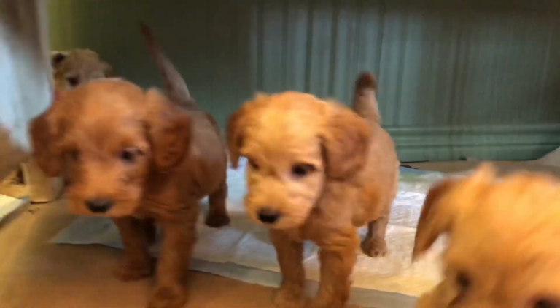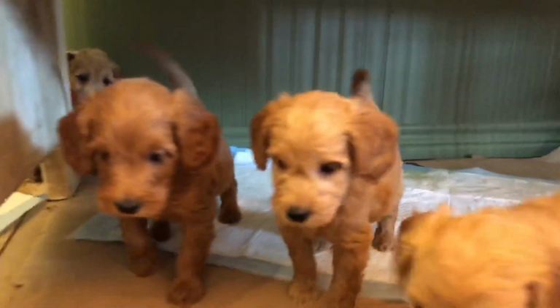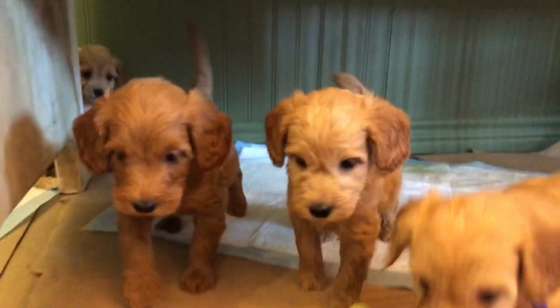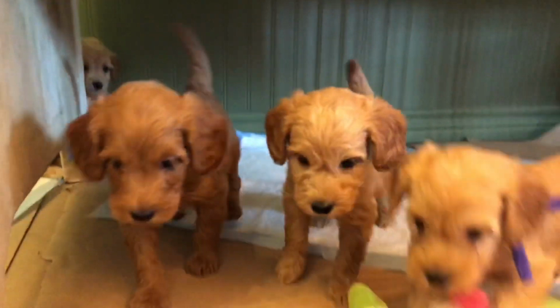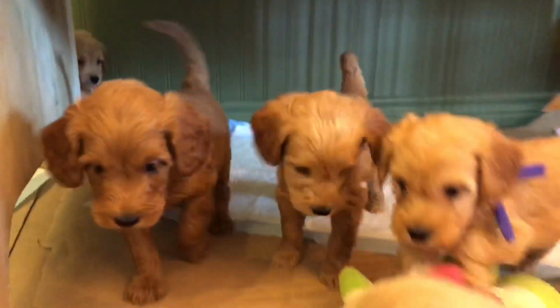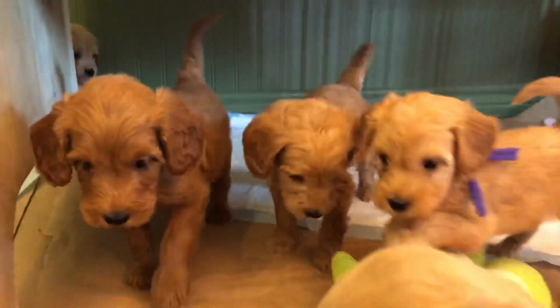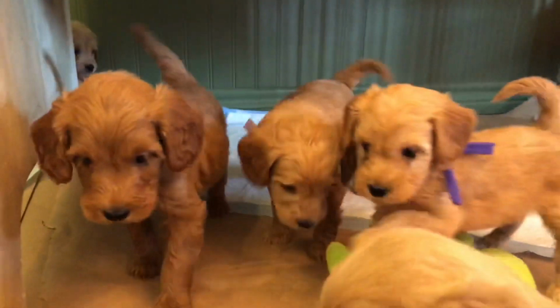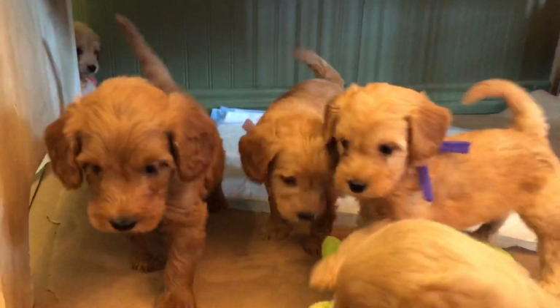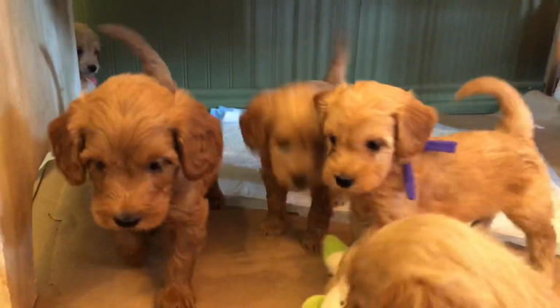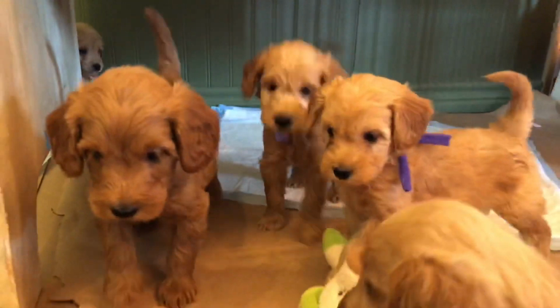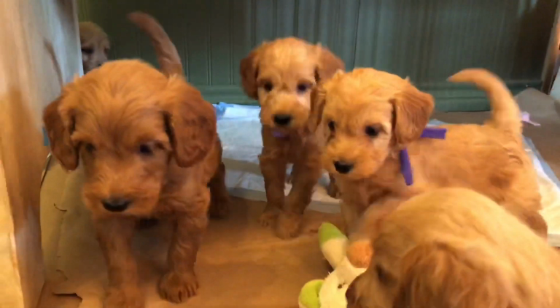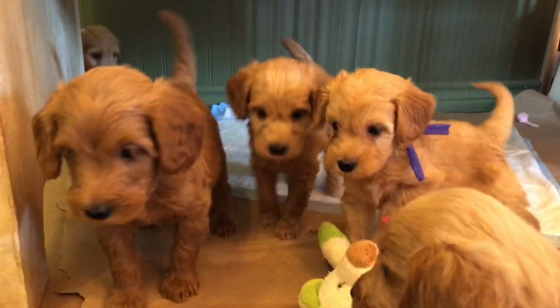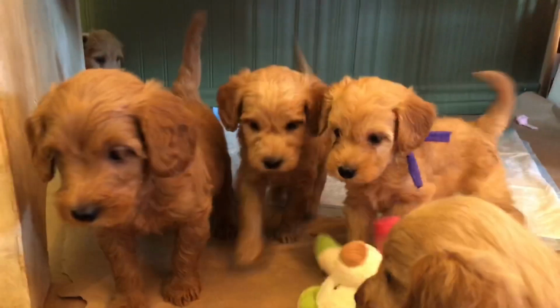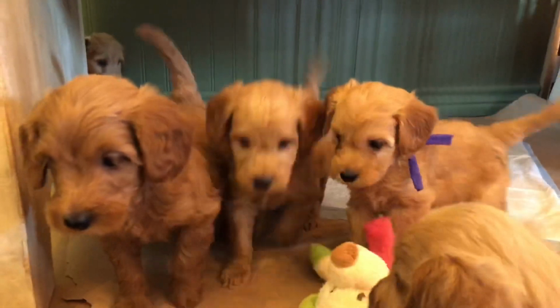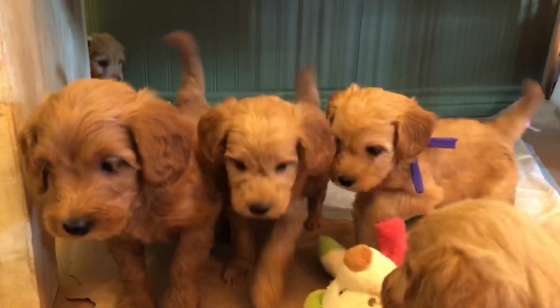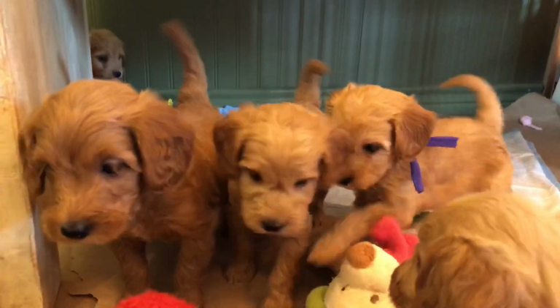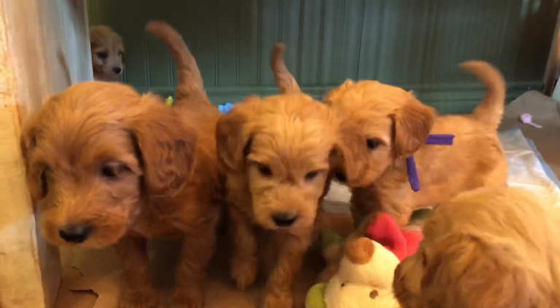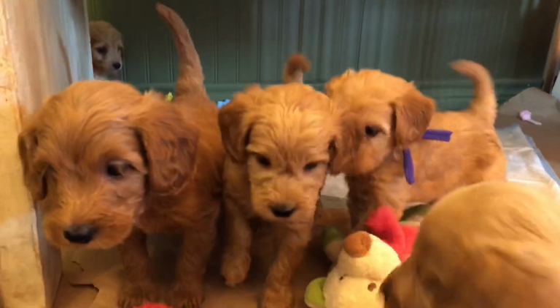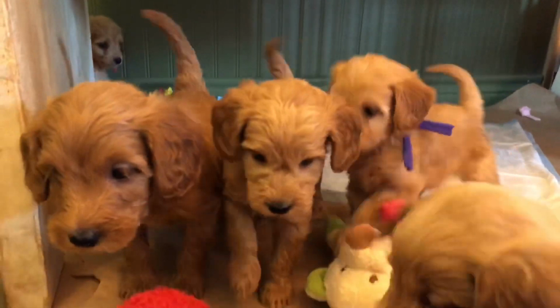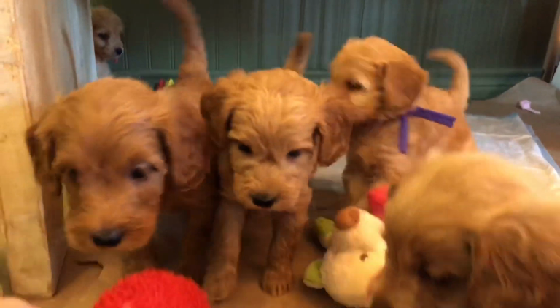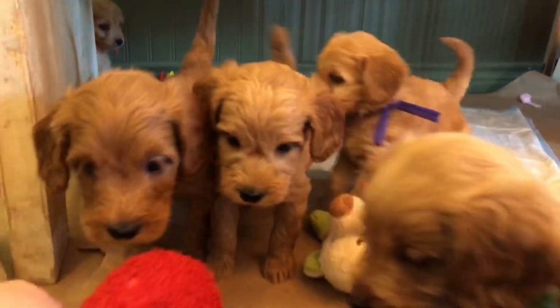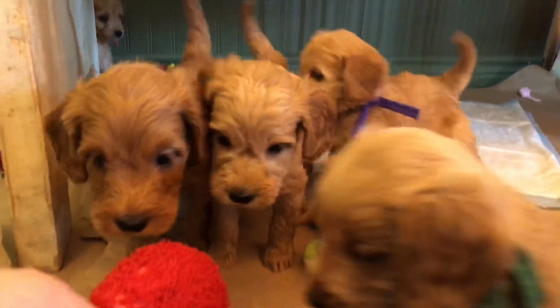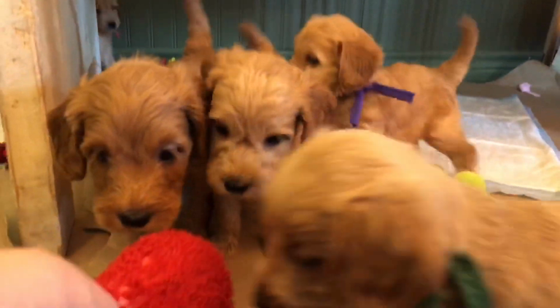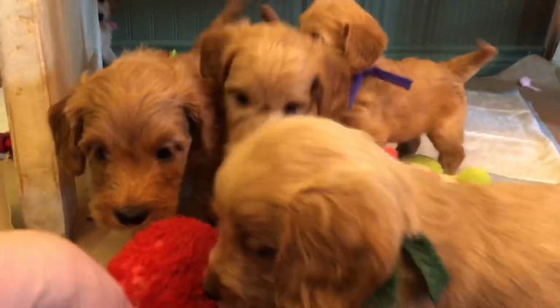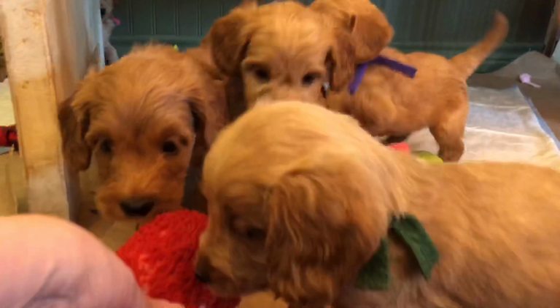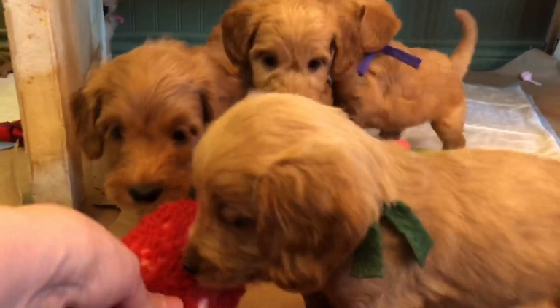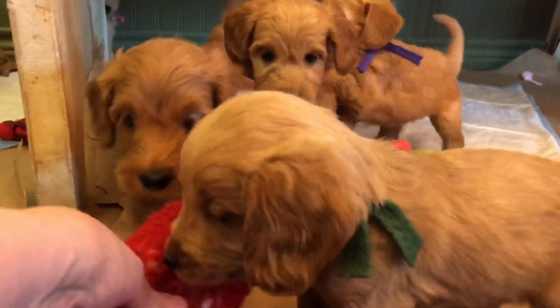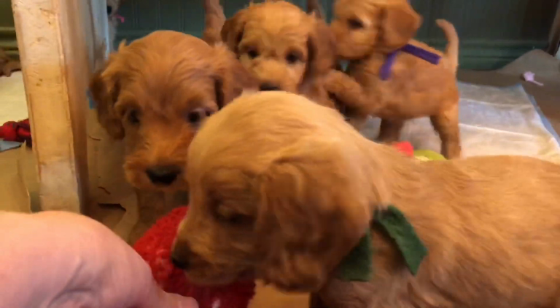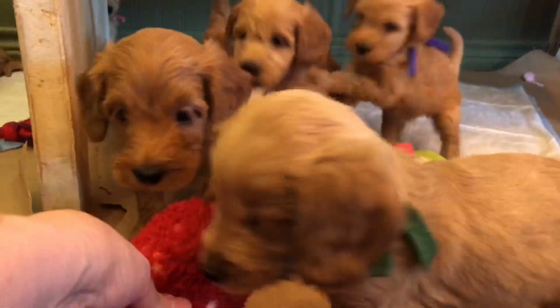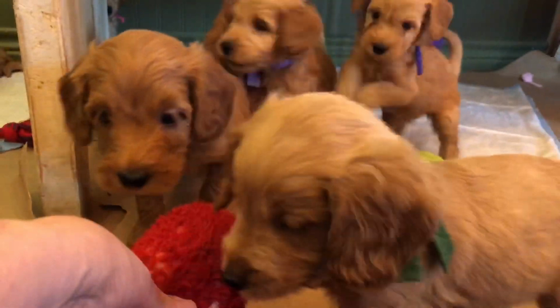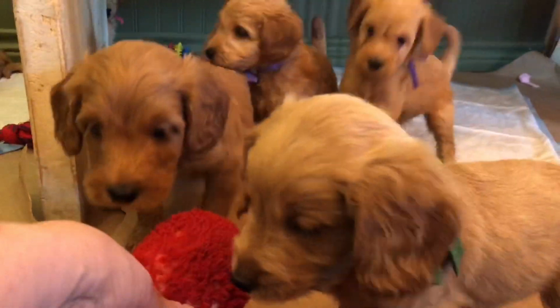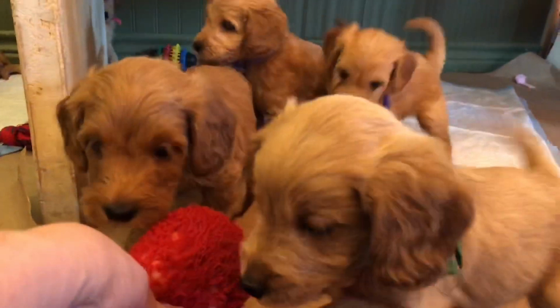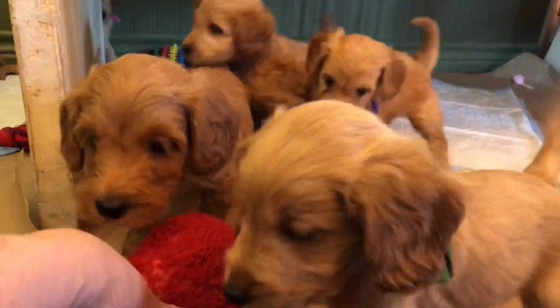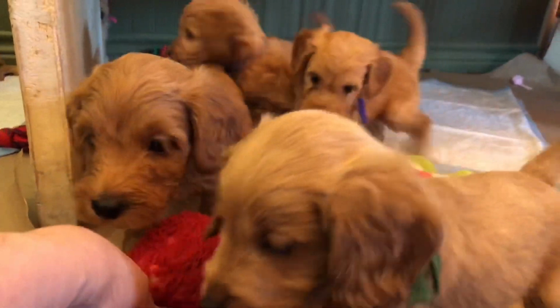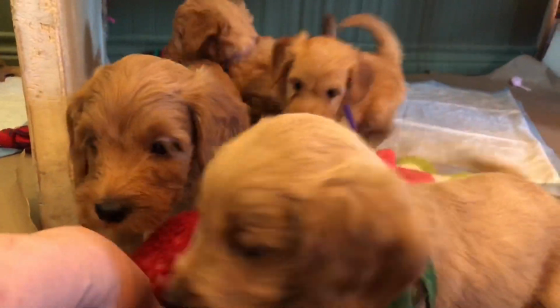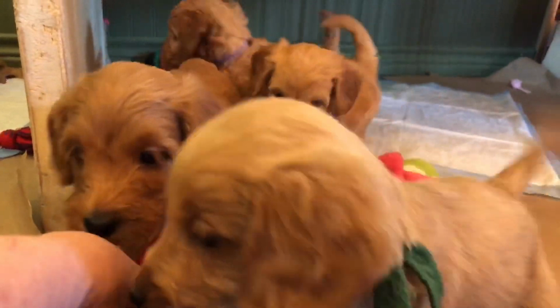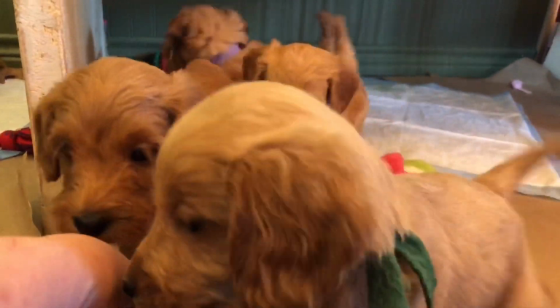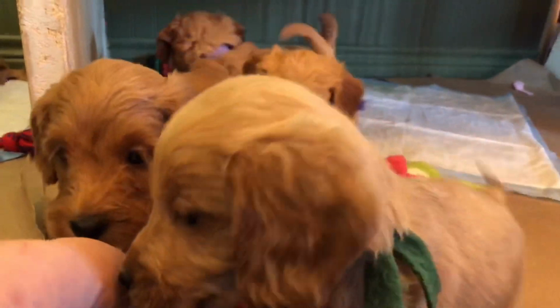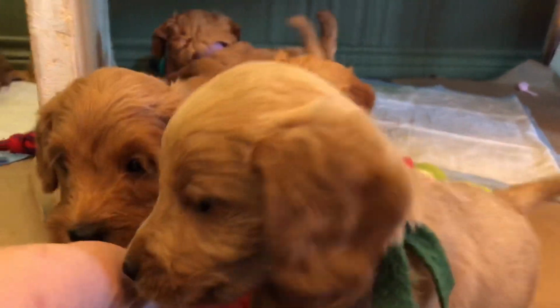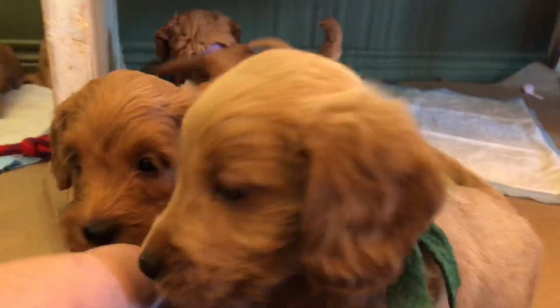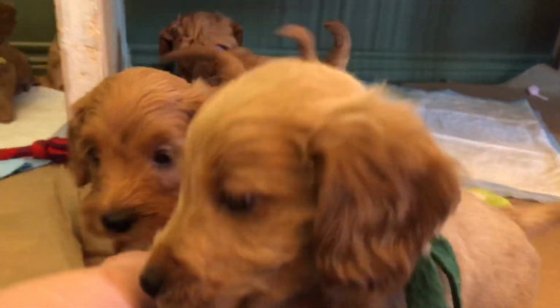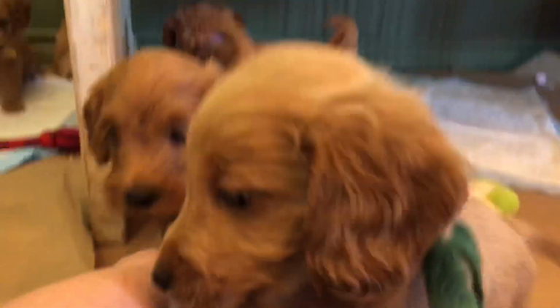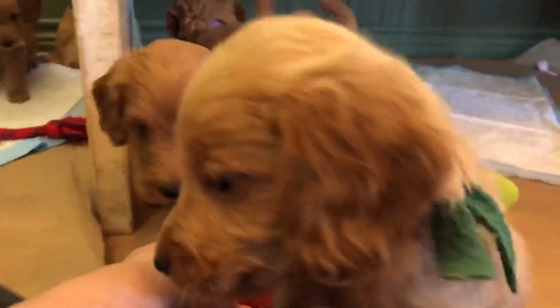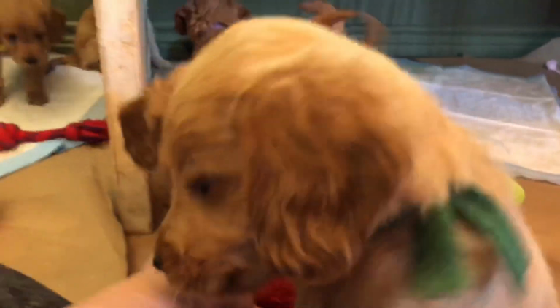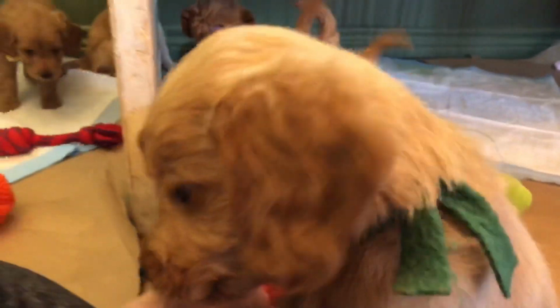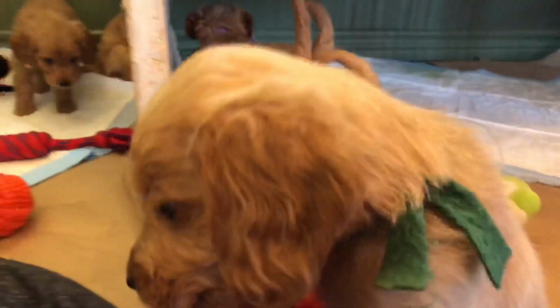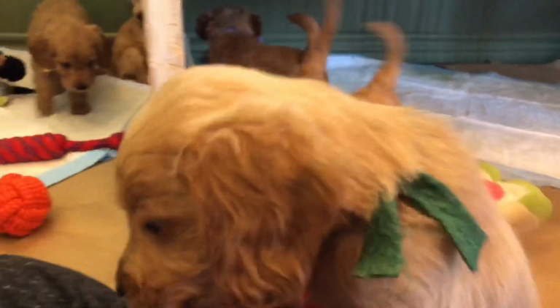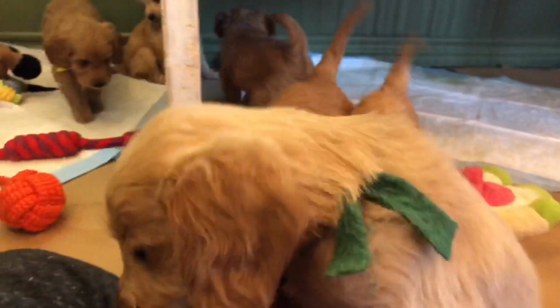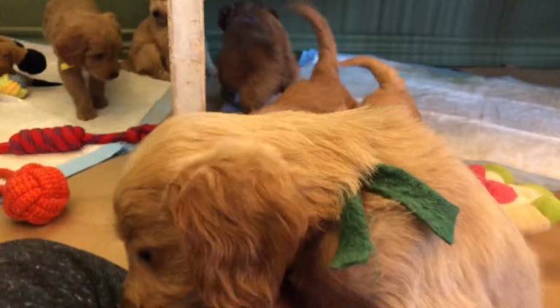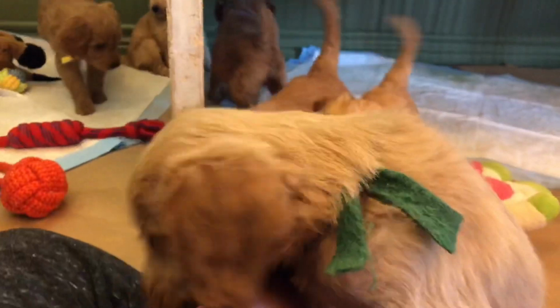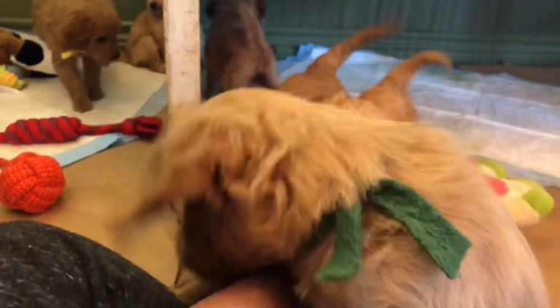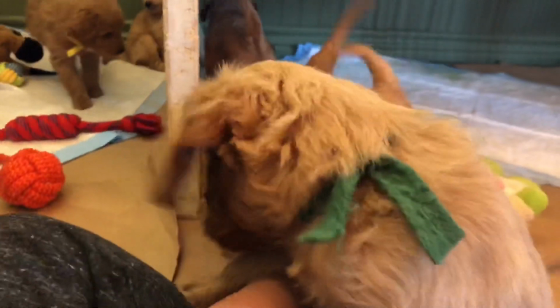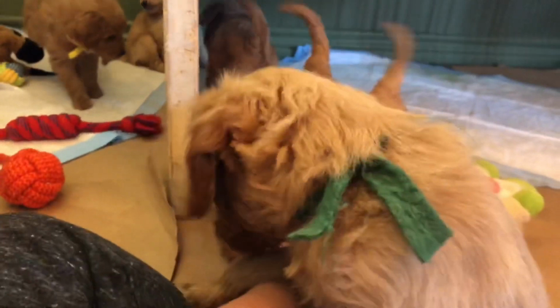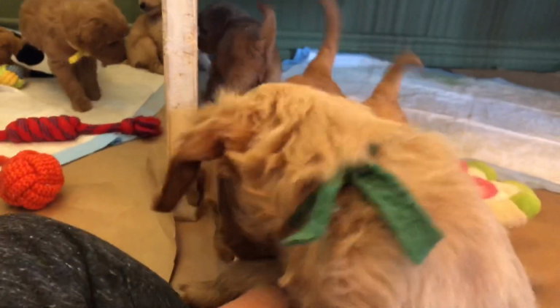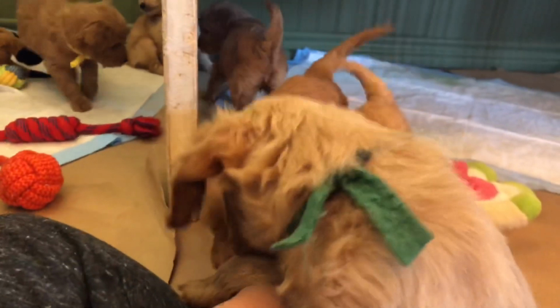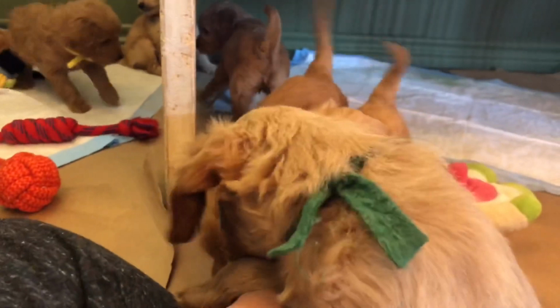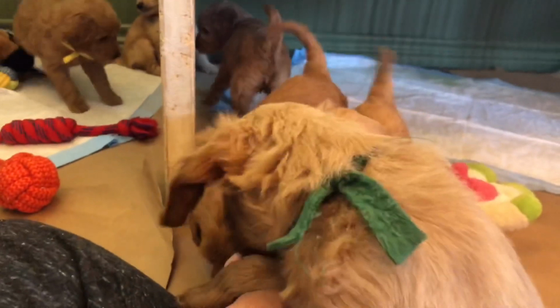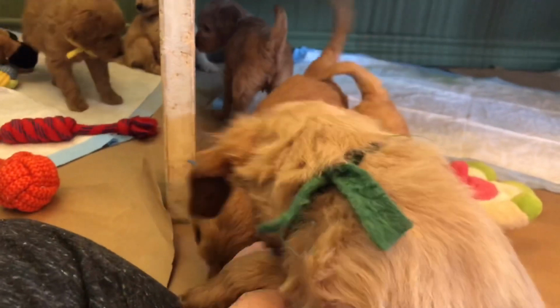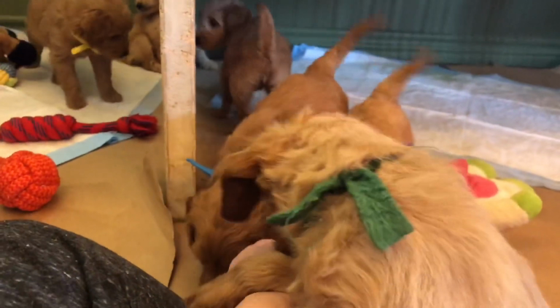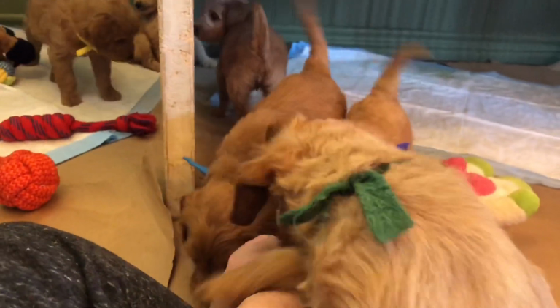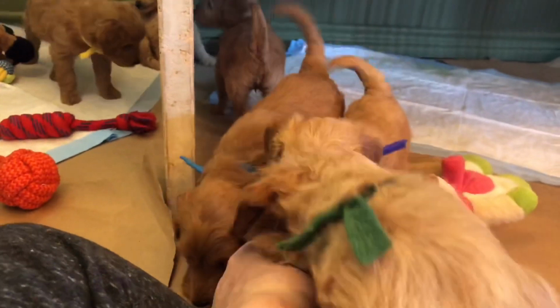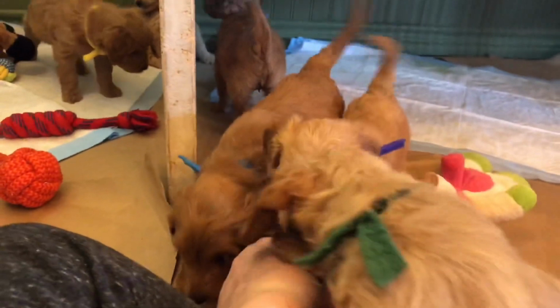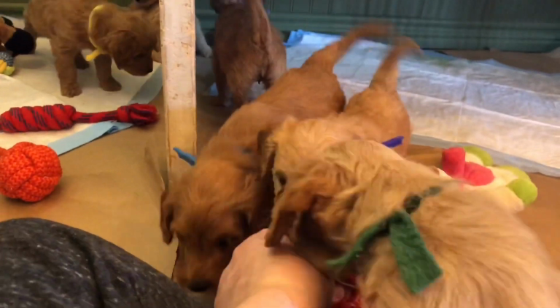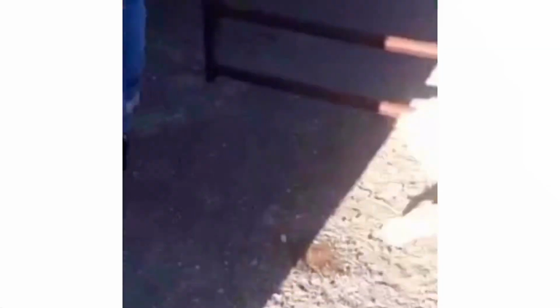I was doing something else and I should have been playing with them so that we got them at the best place. We love them!